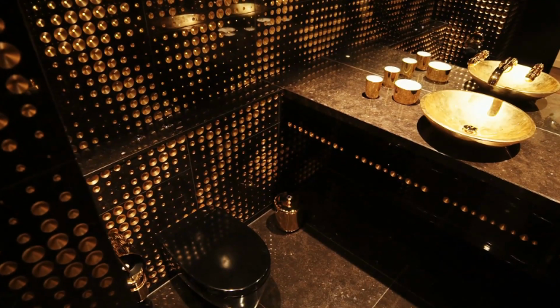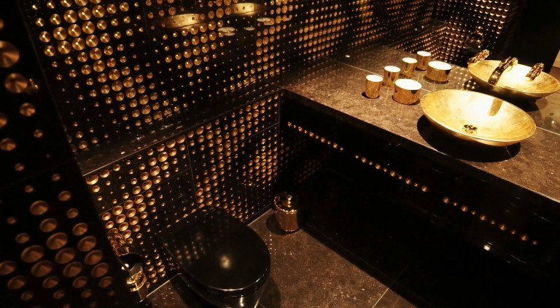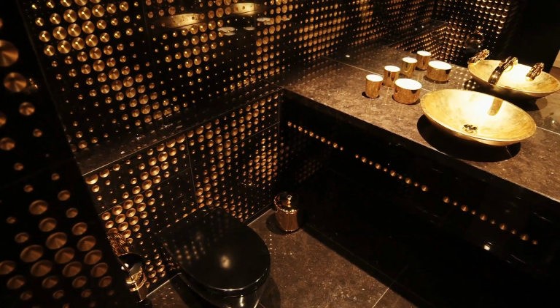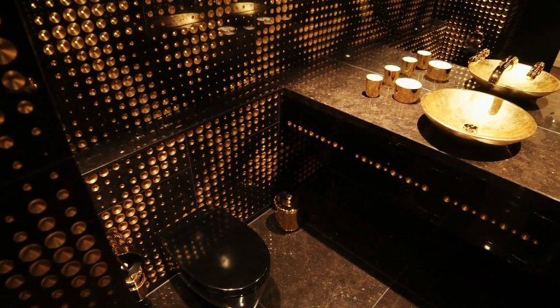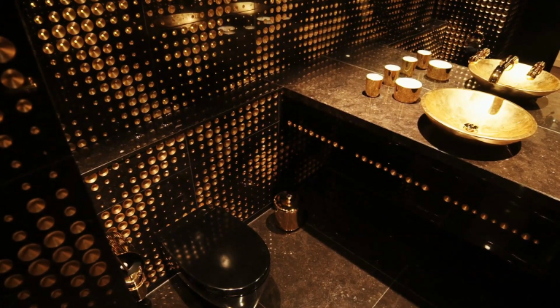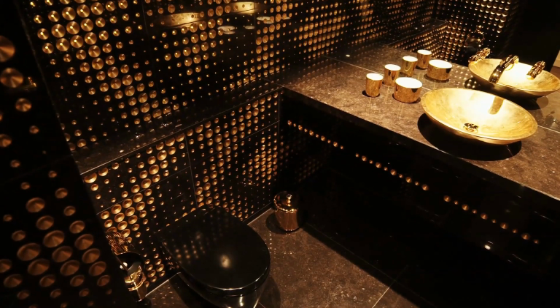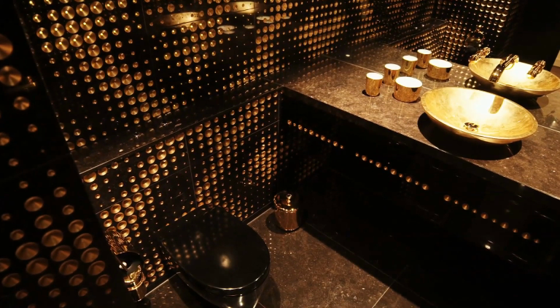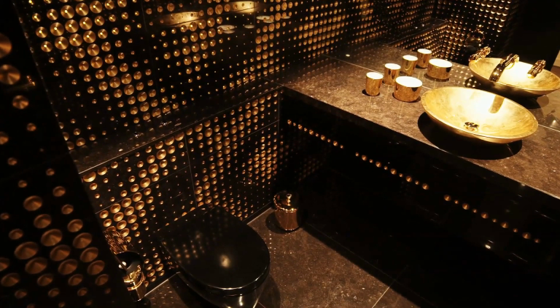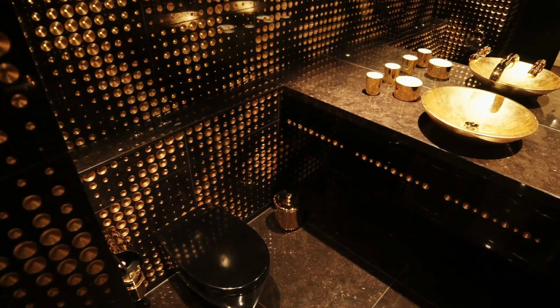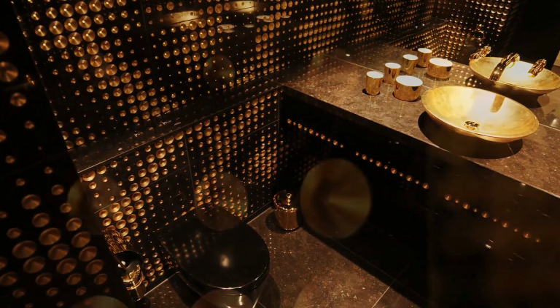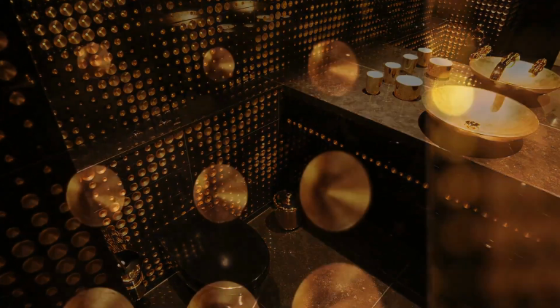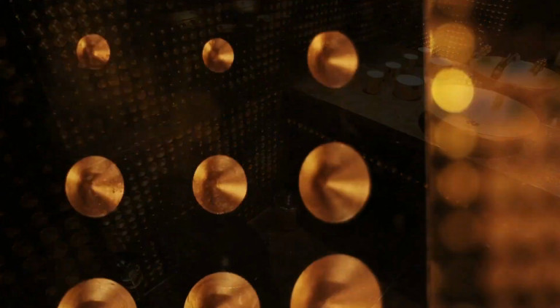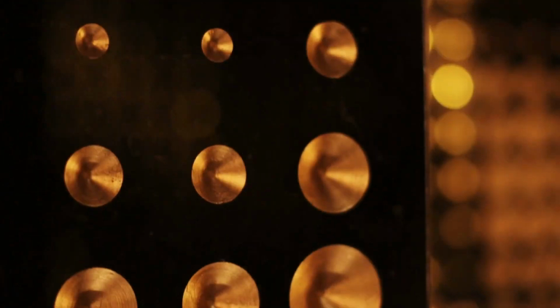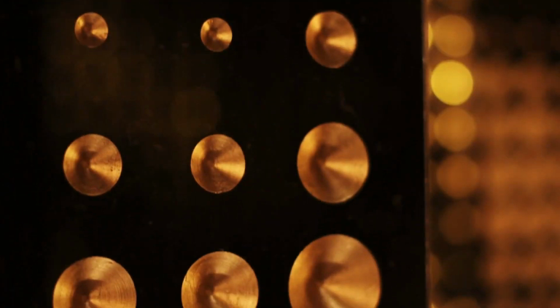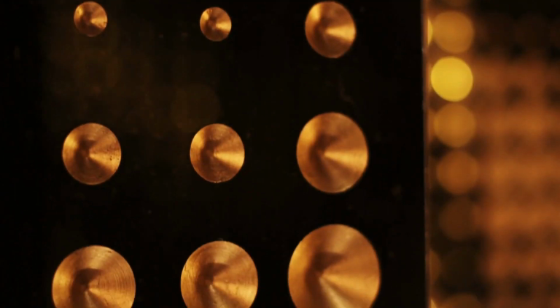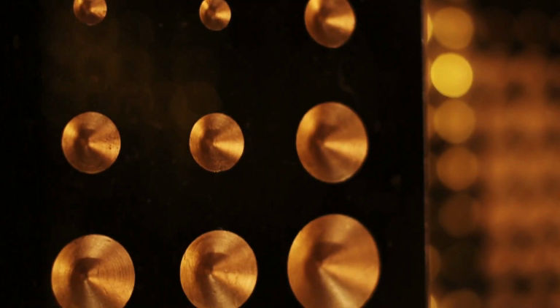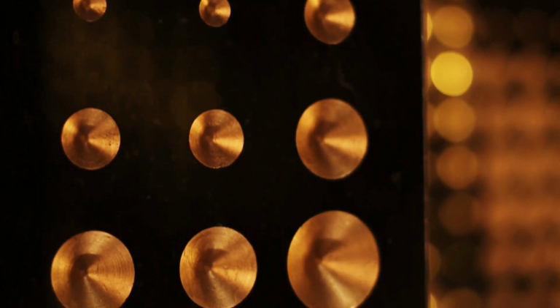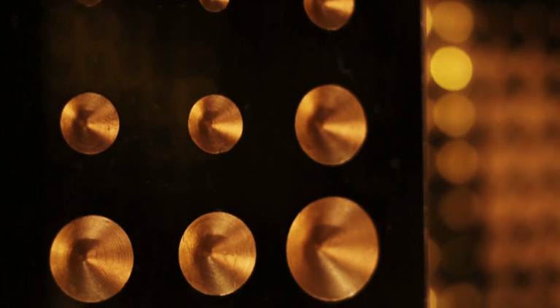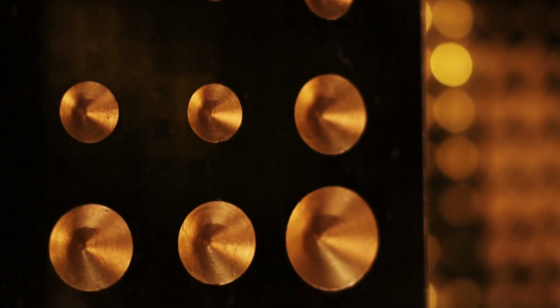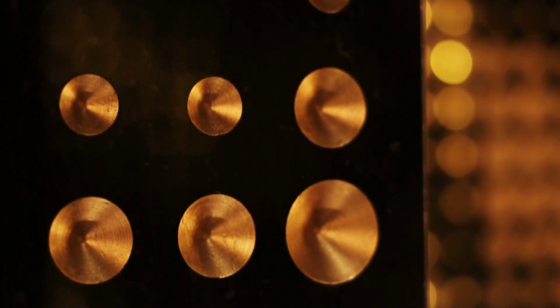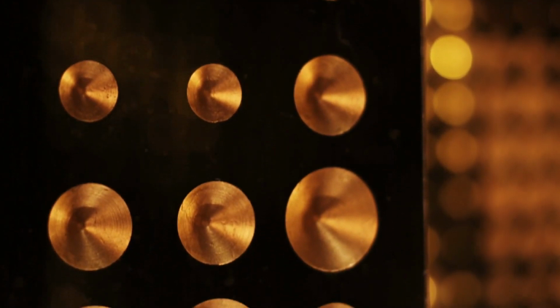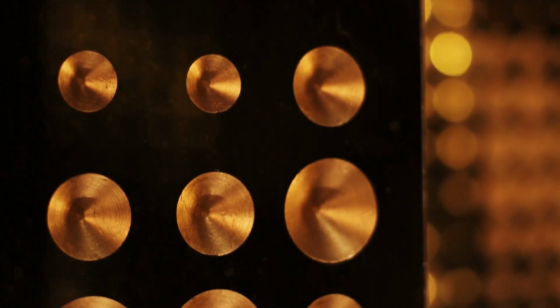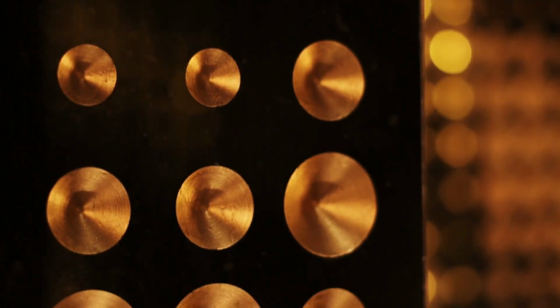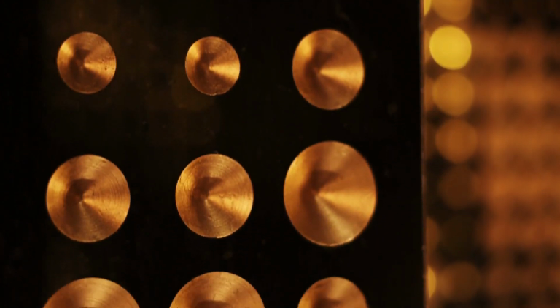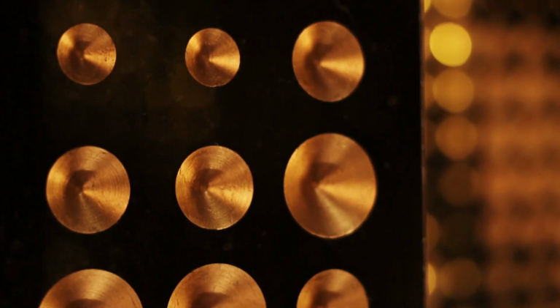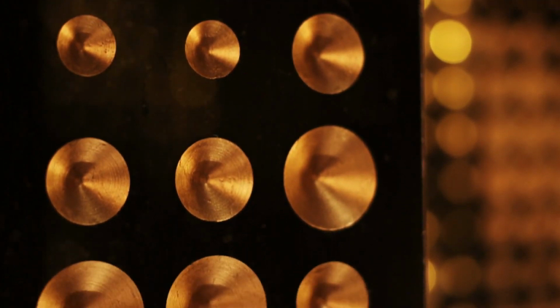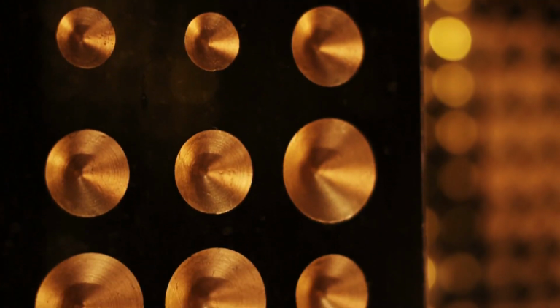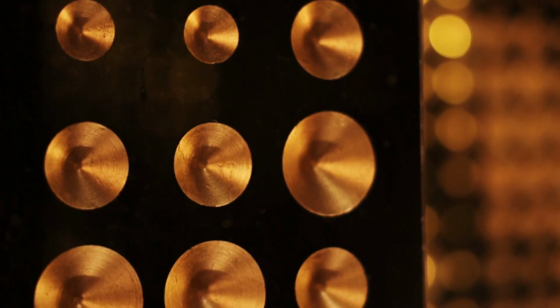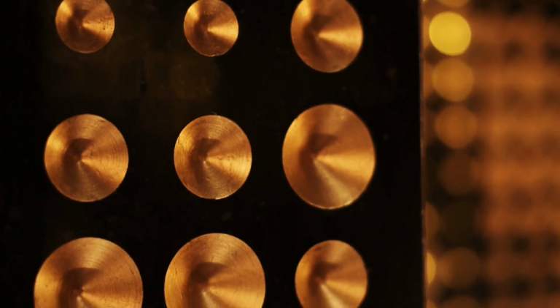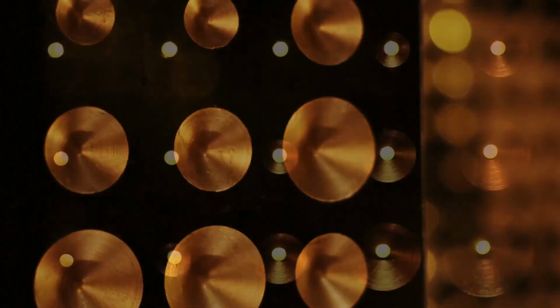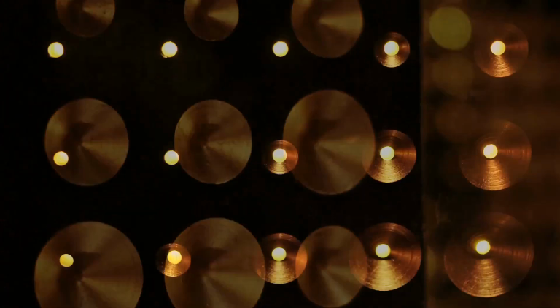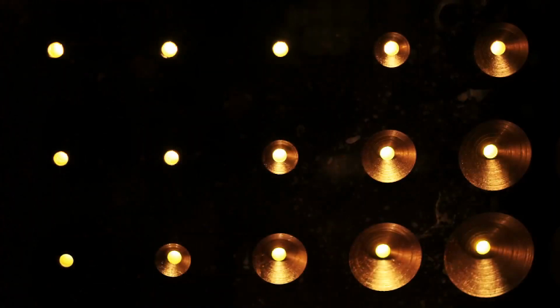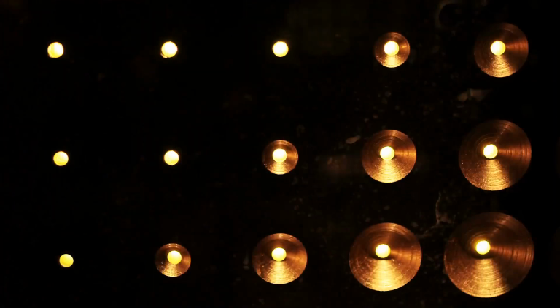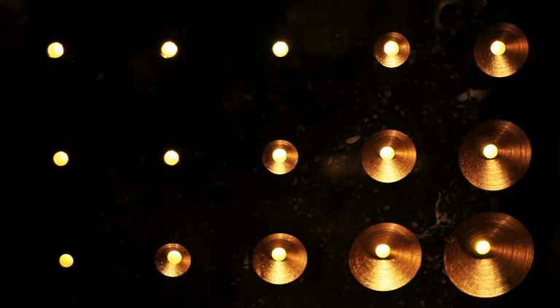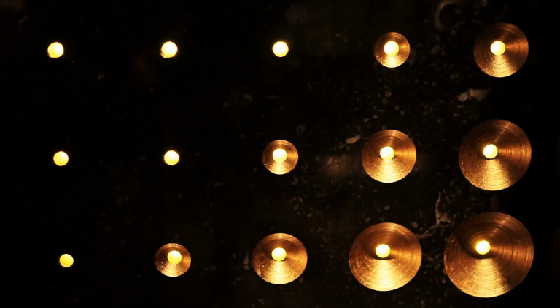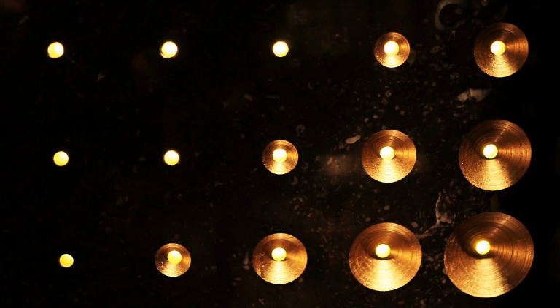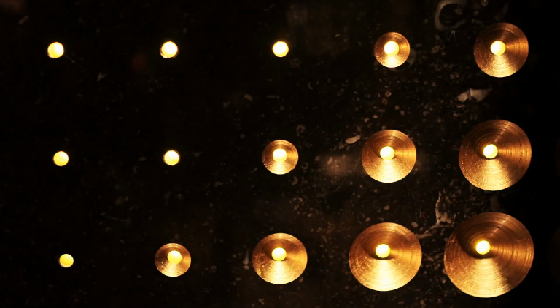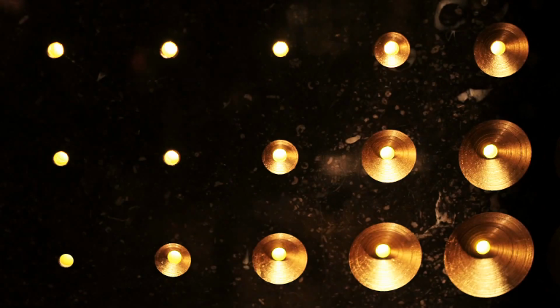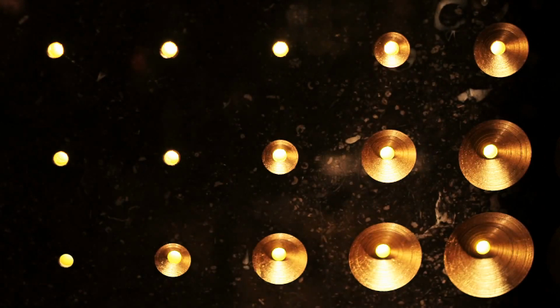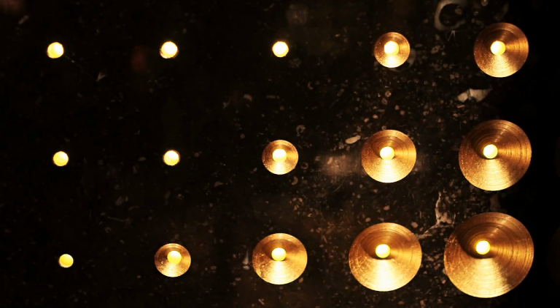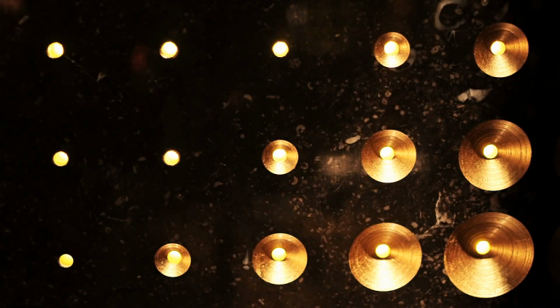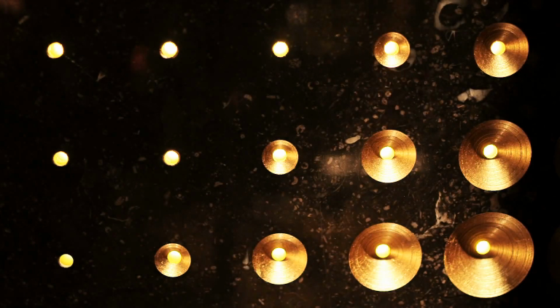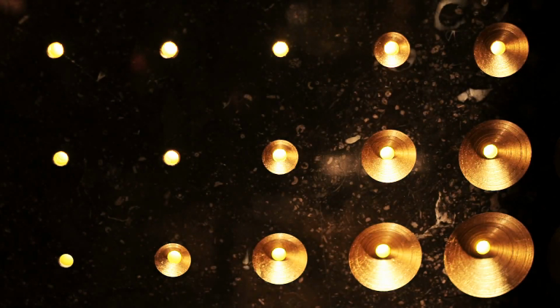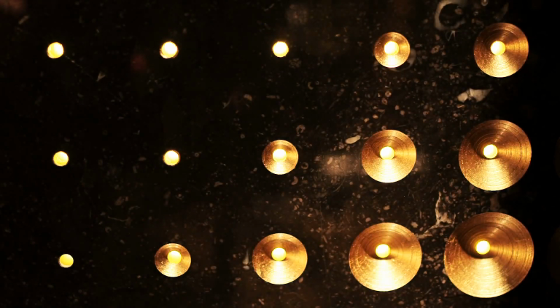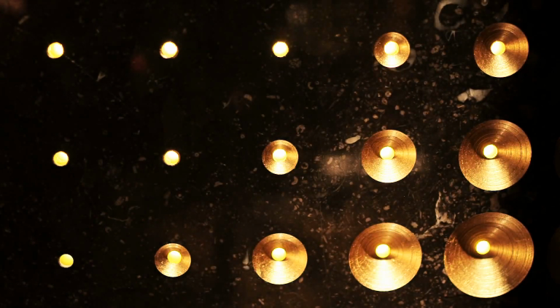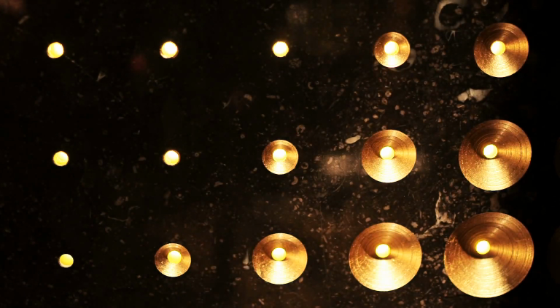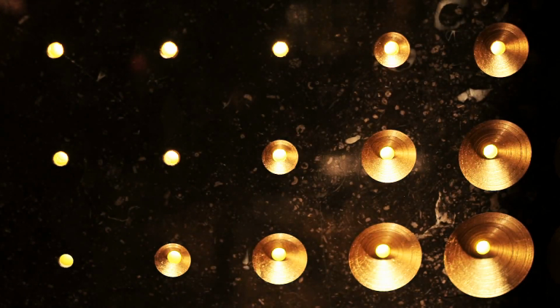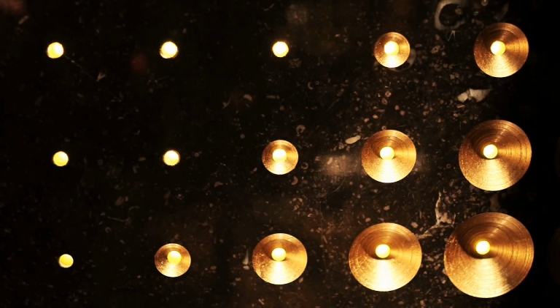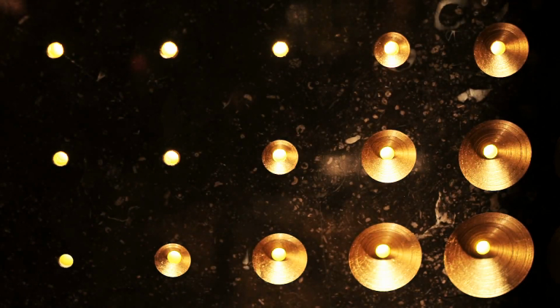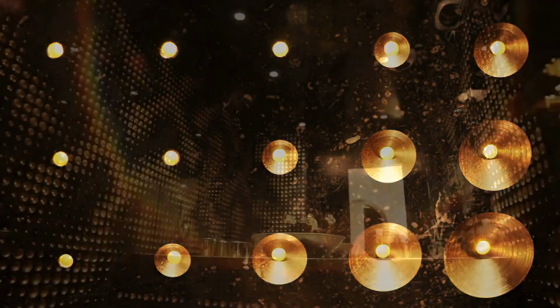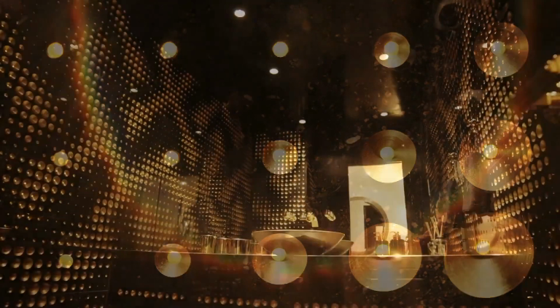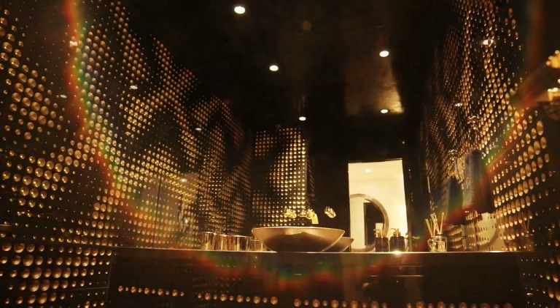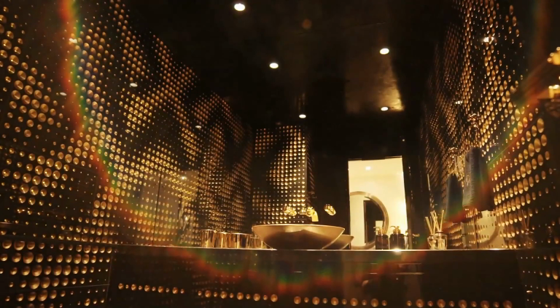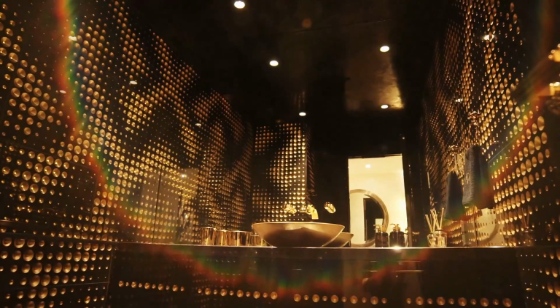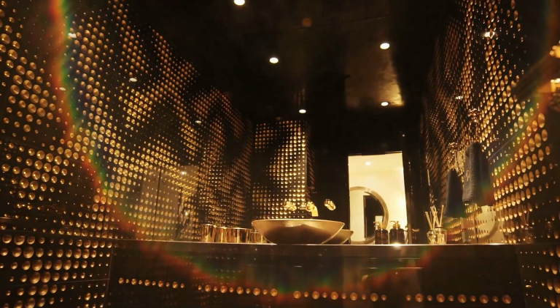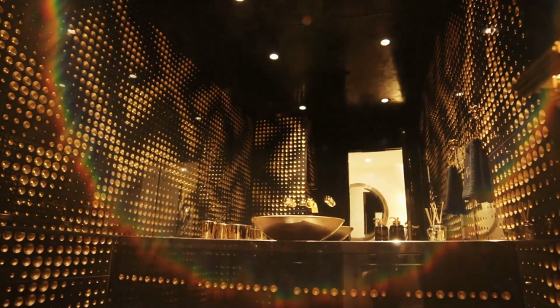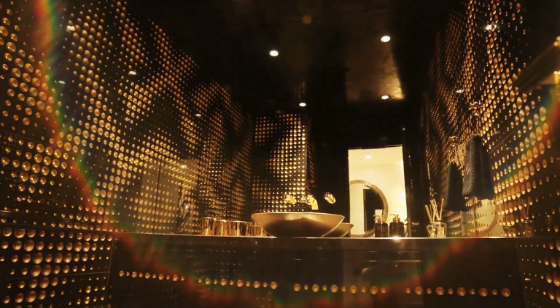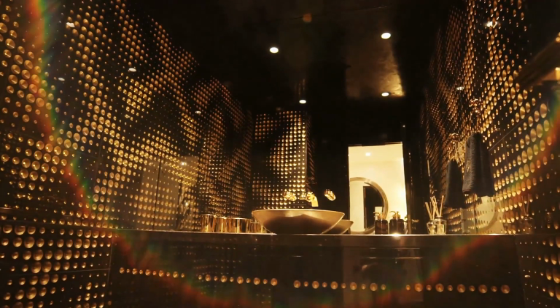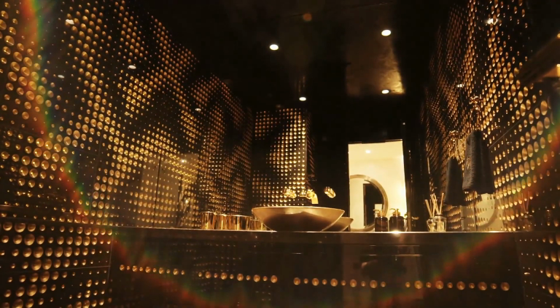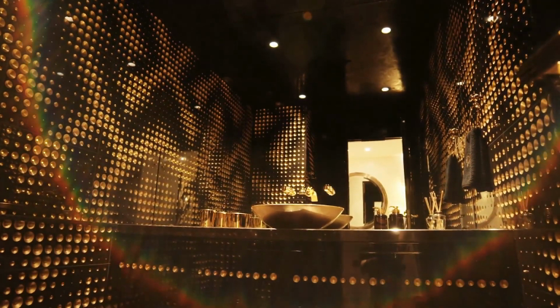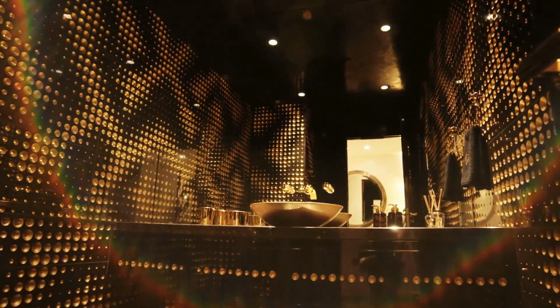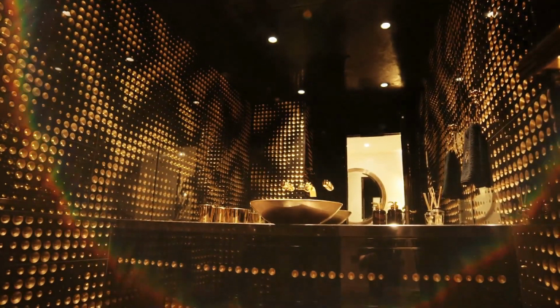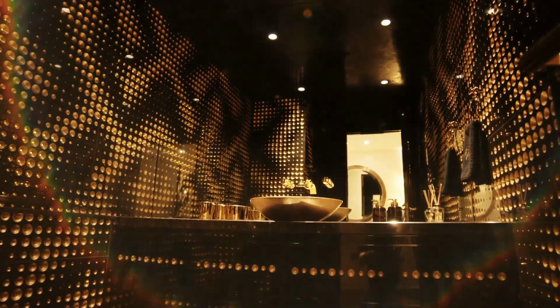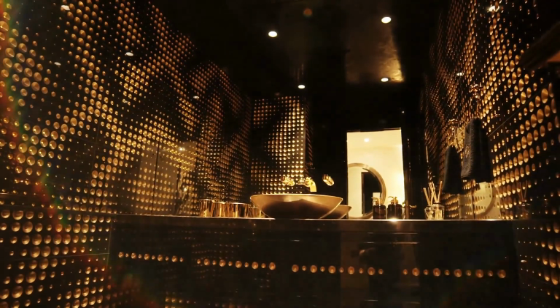Manipulated stone slabs with routed indentations that have been individually gilded and lit create a fantastic pattern in the powder room.